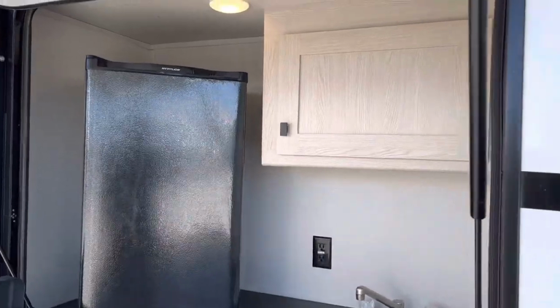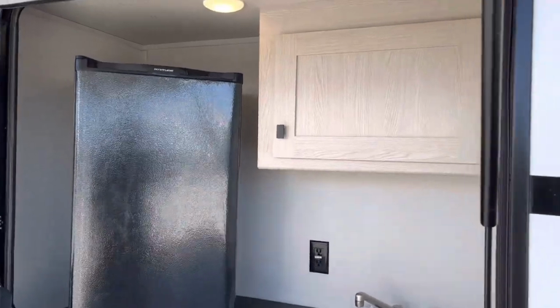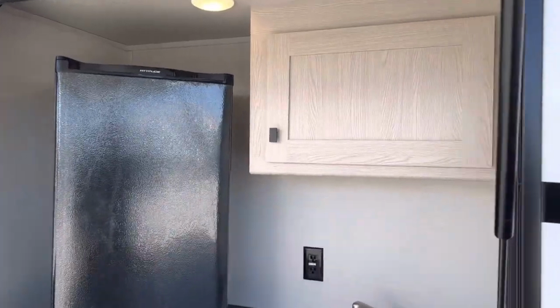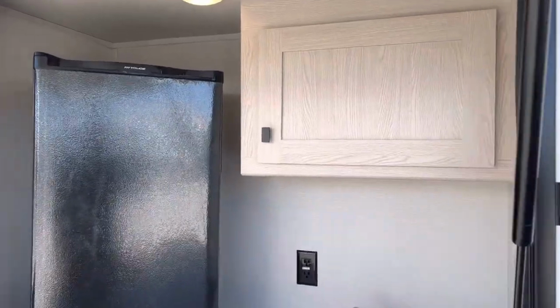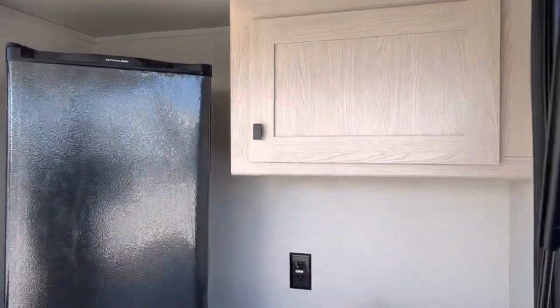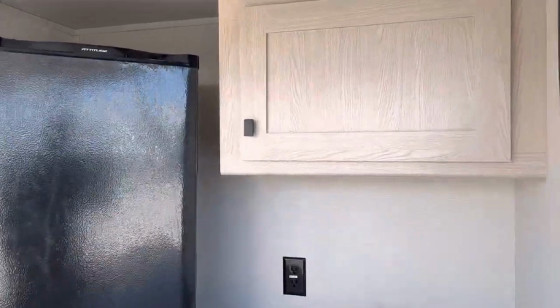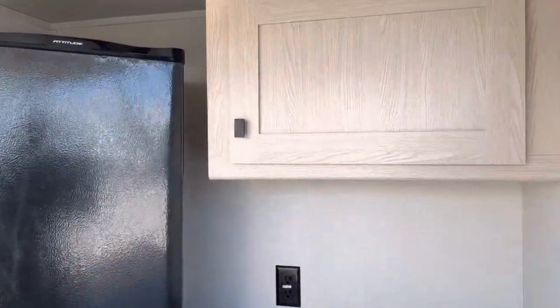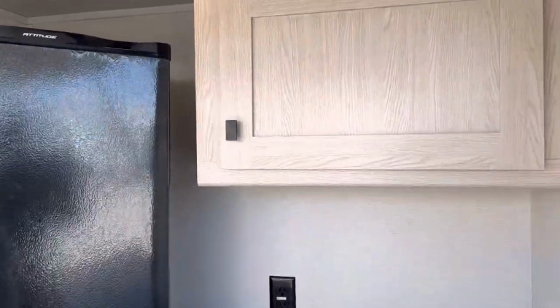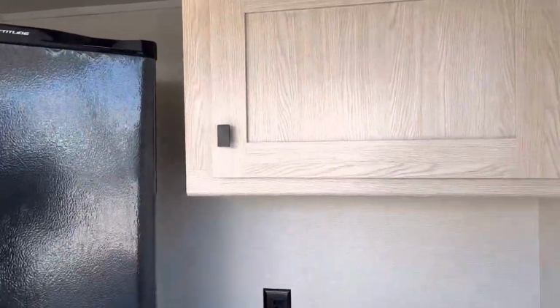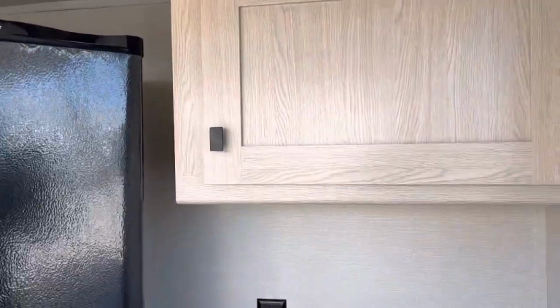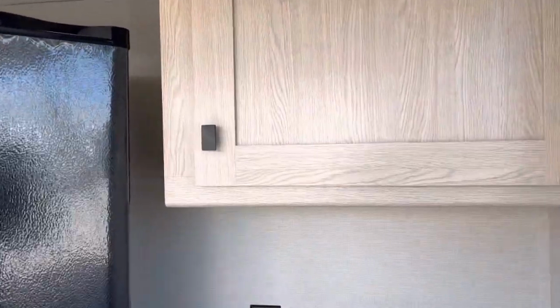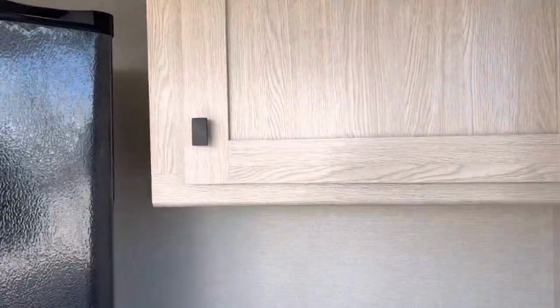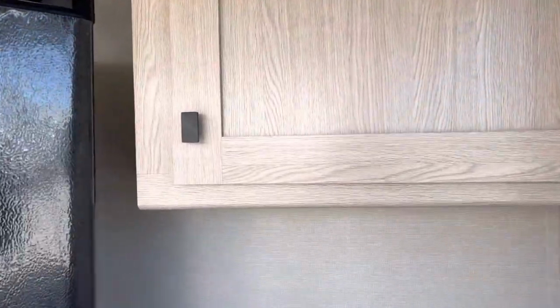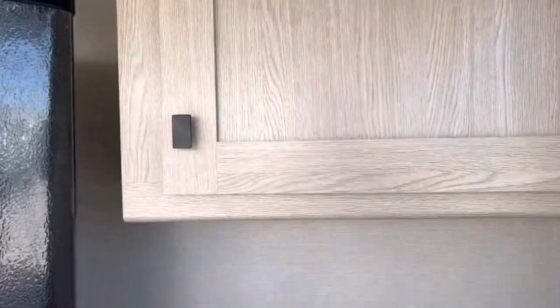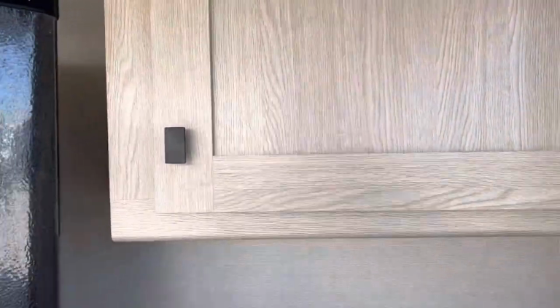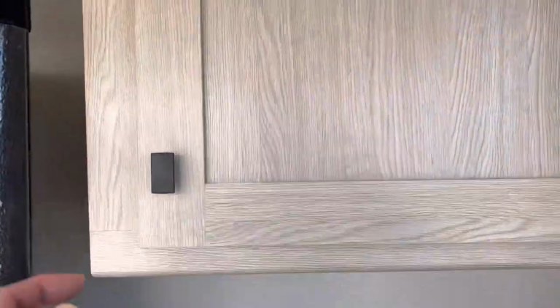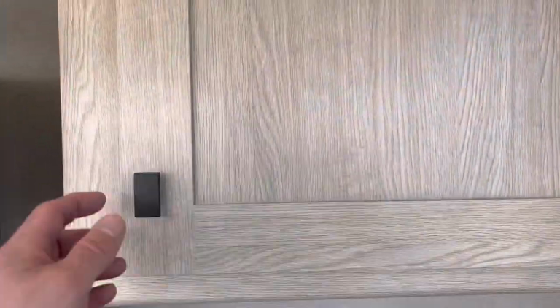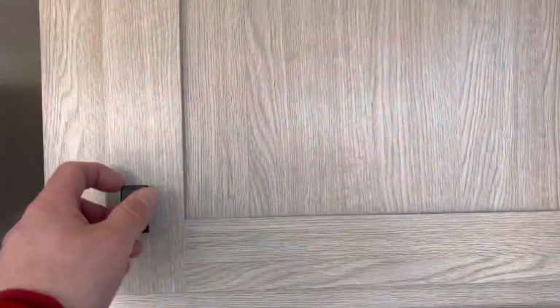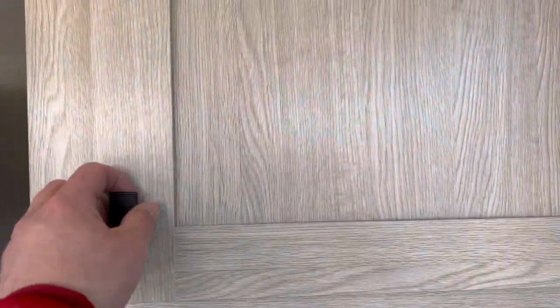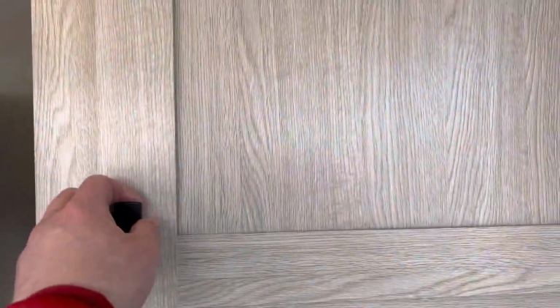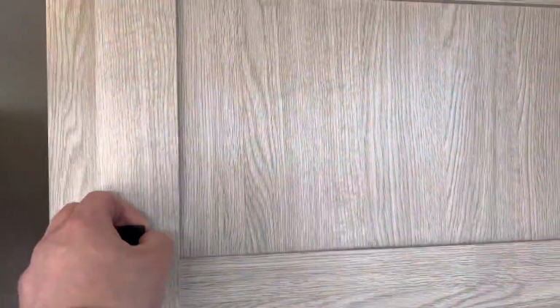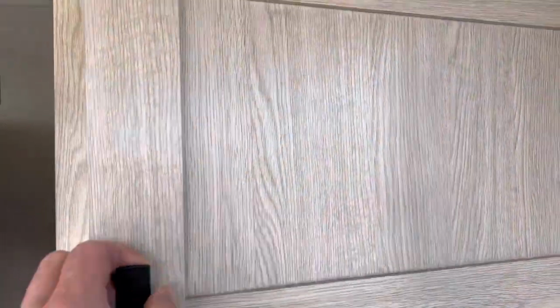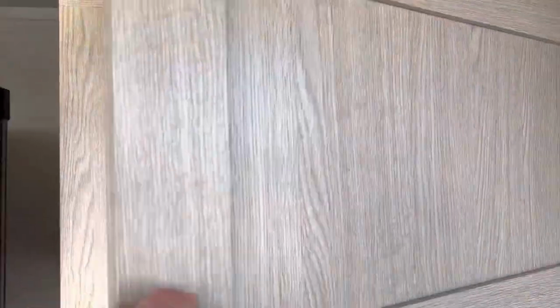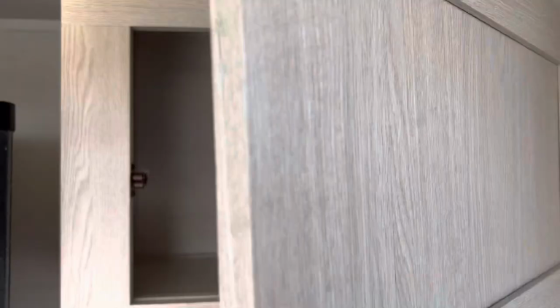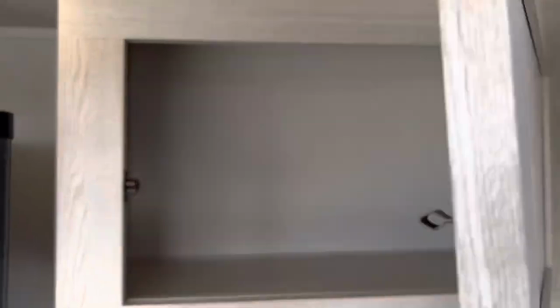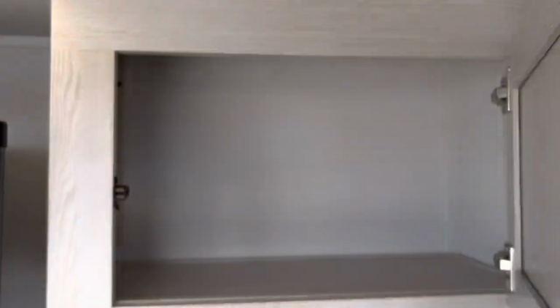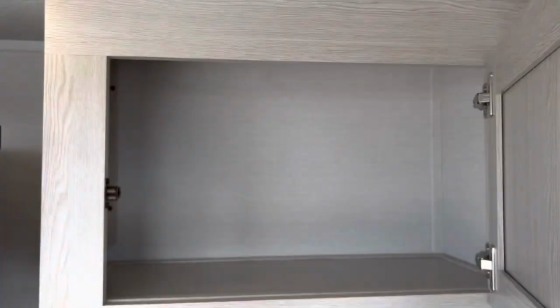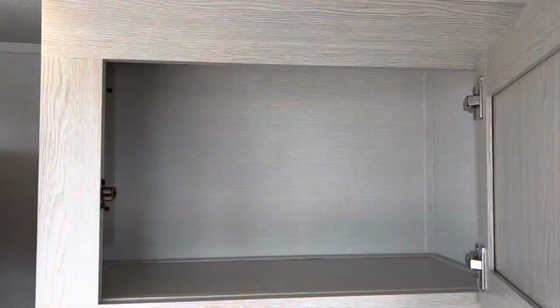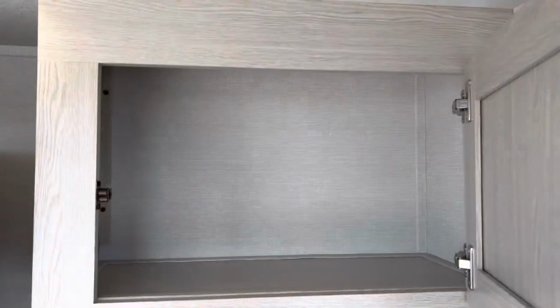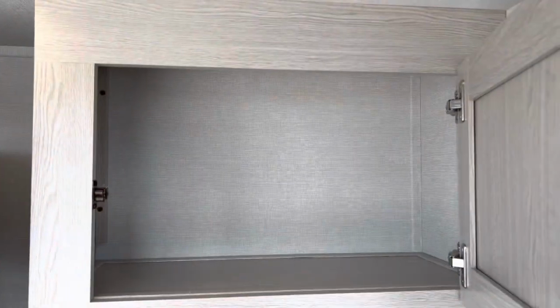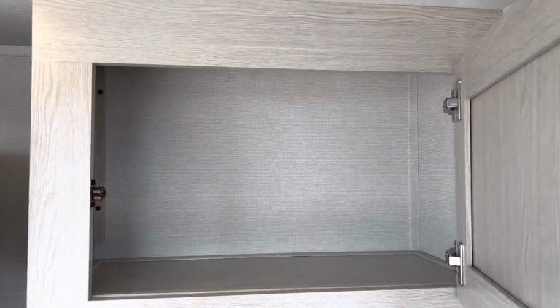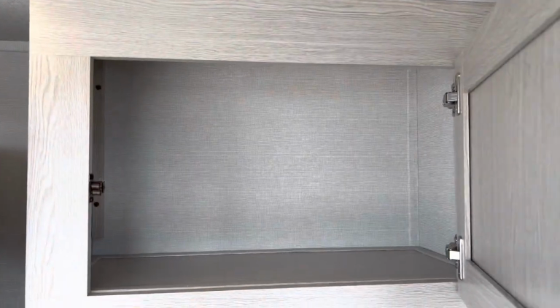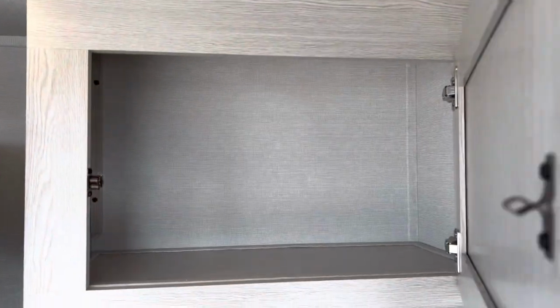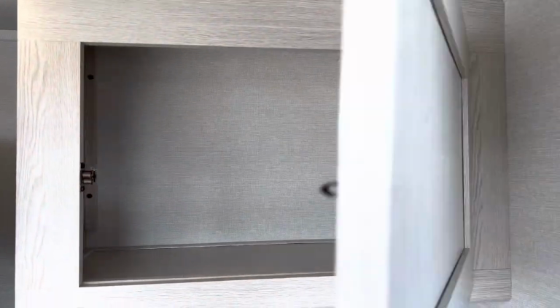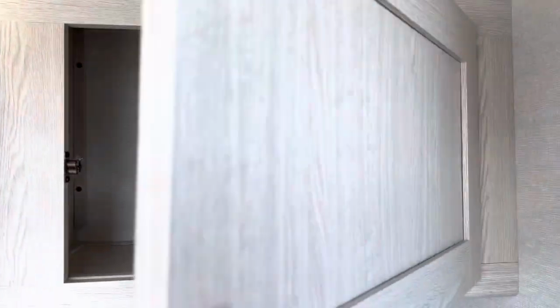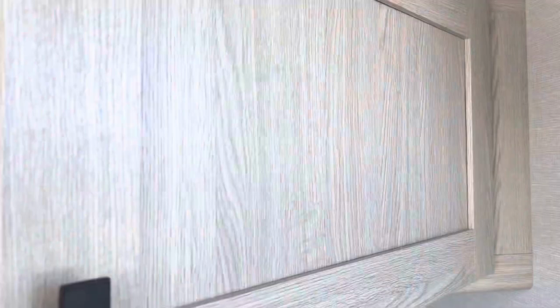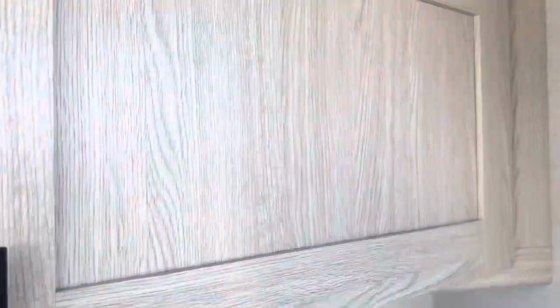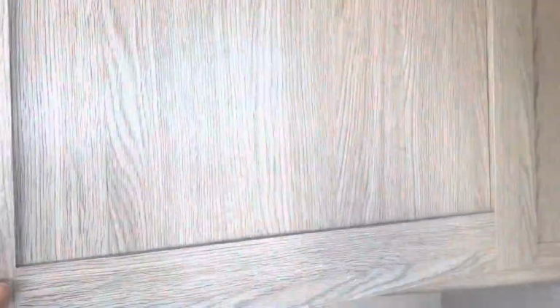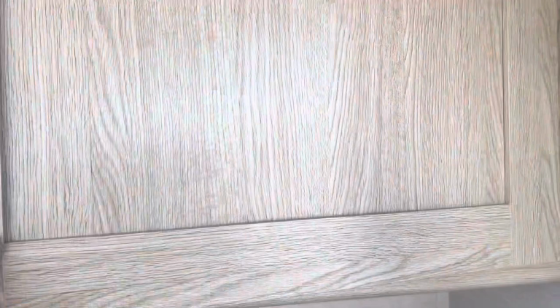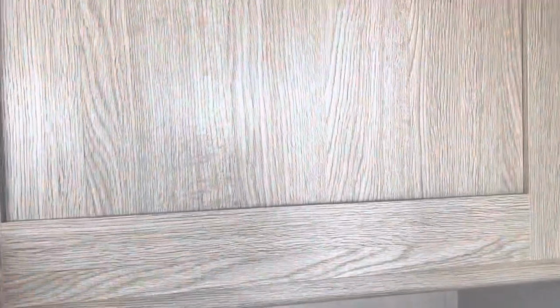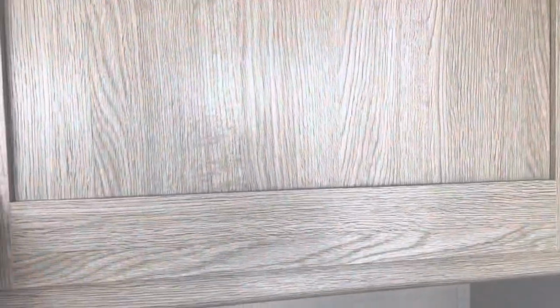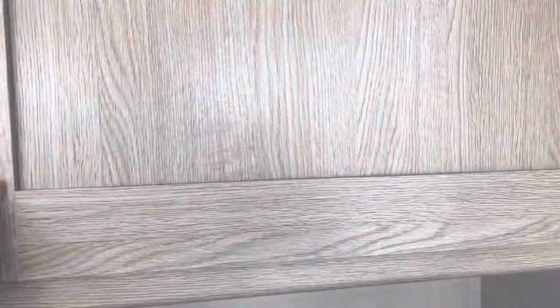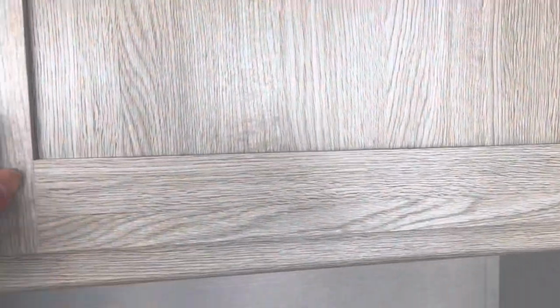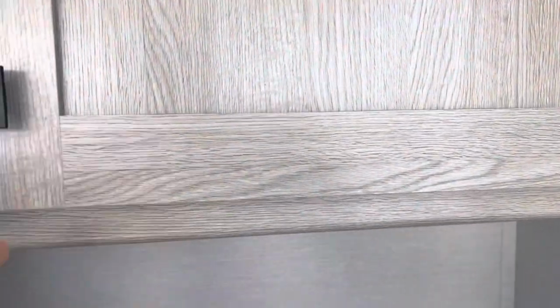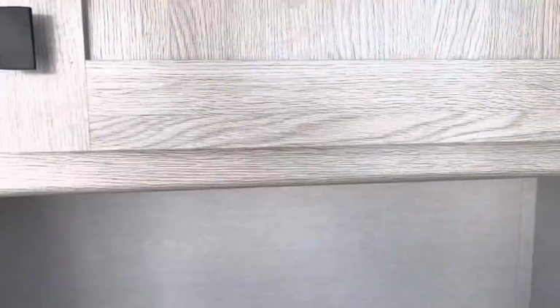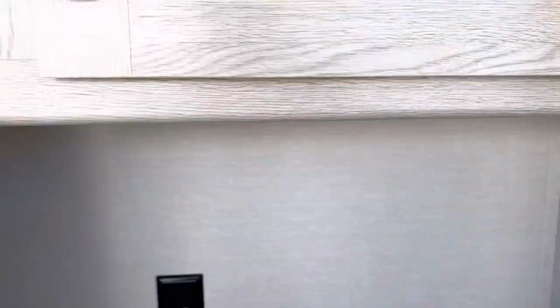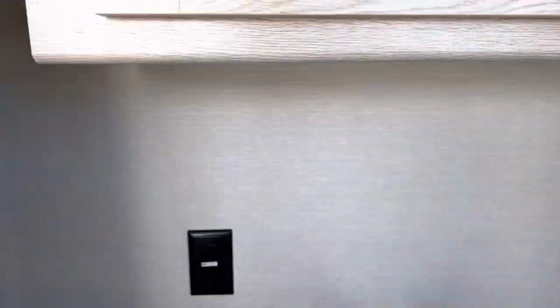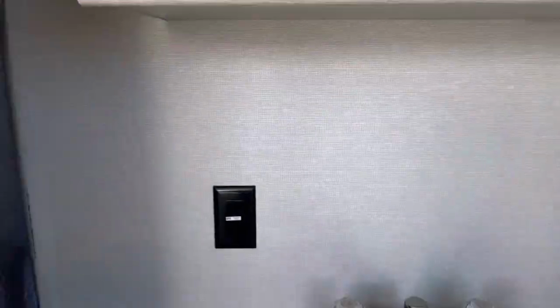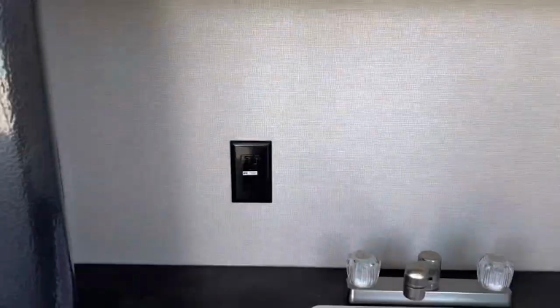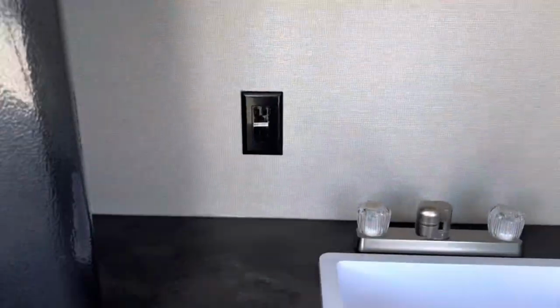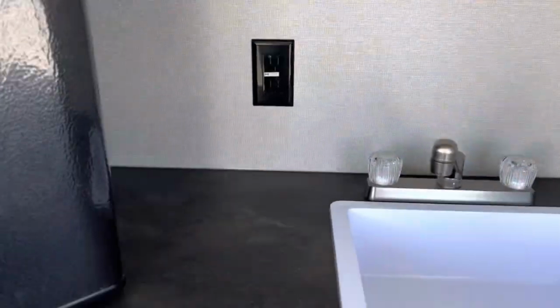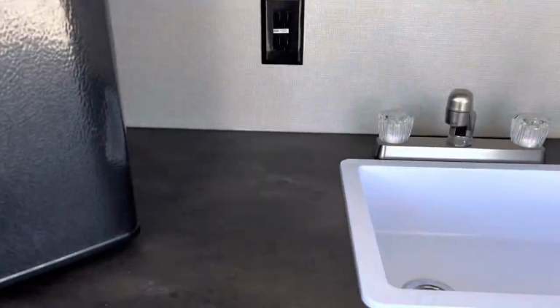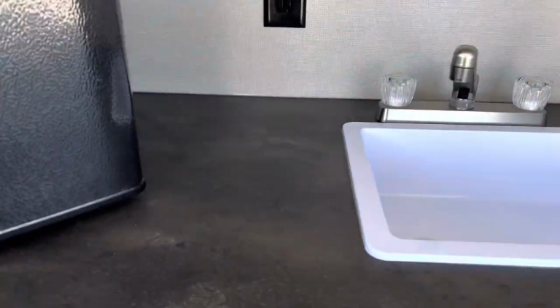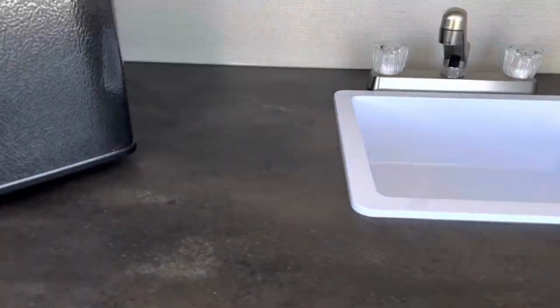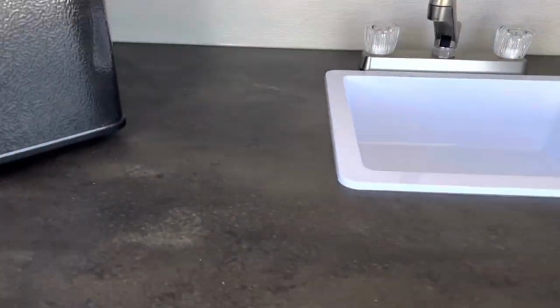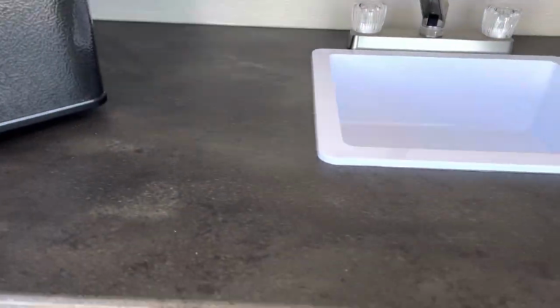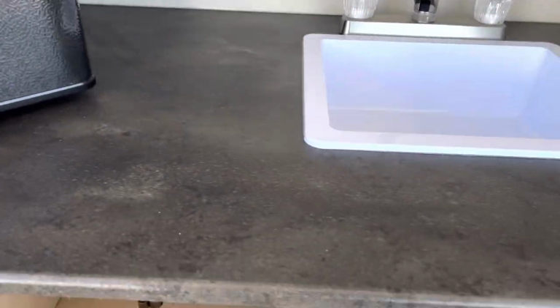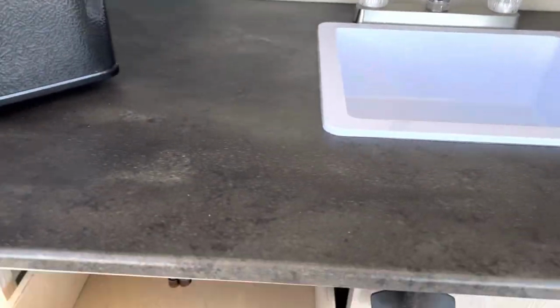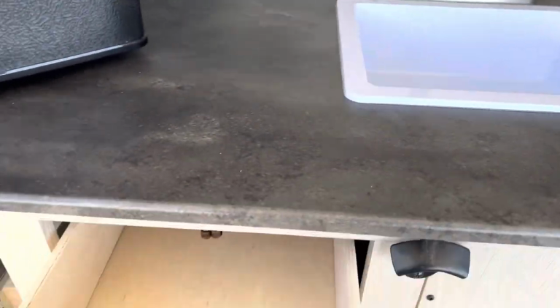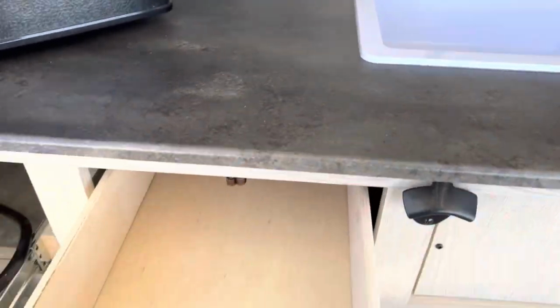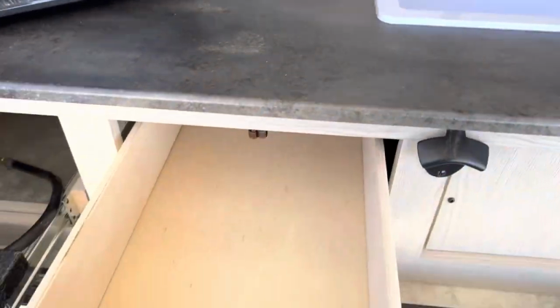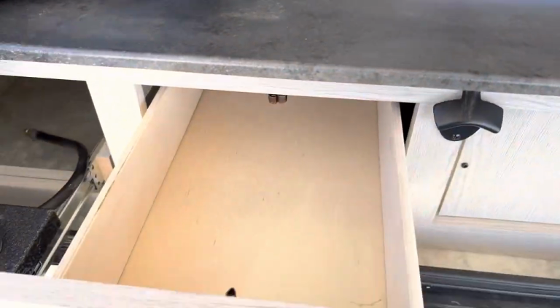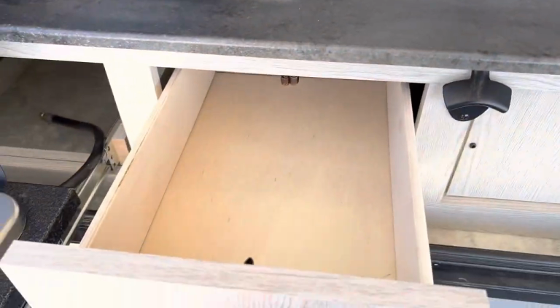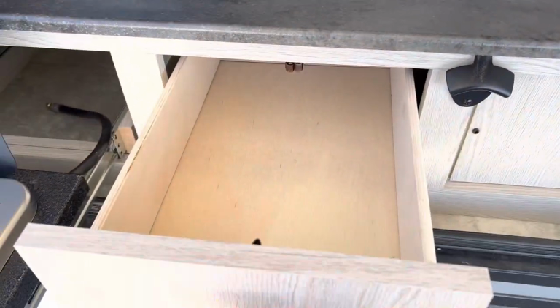You've got your 110 jack right there, and then you've got the fridge, a nice big cabinet, and then a drawer.